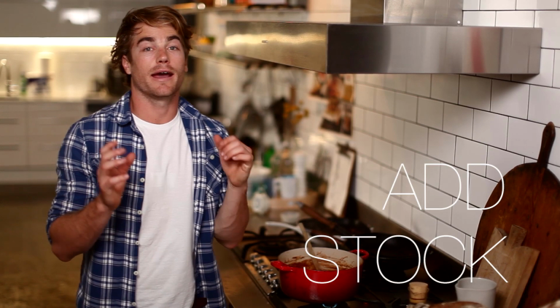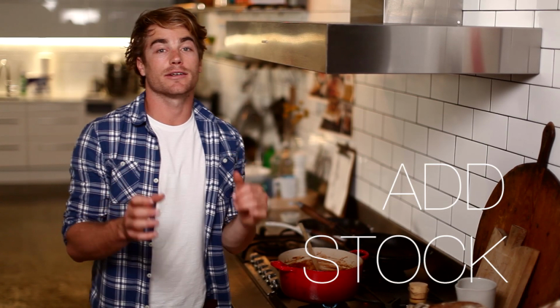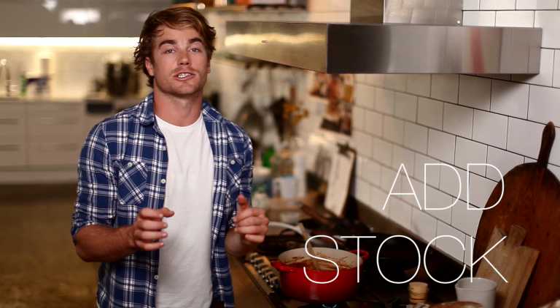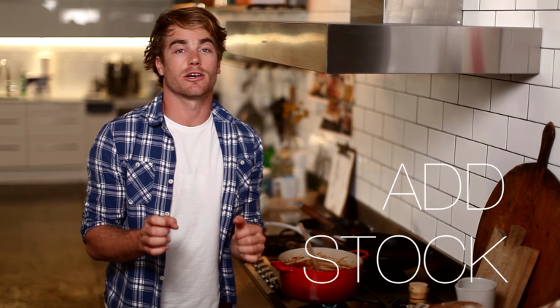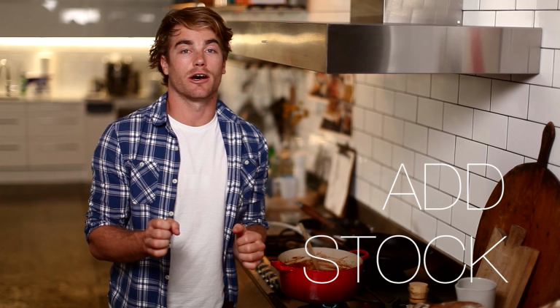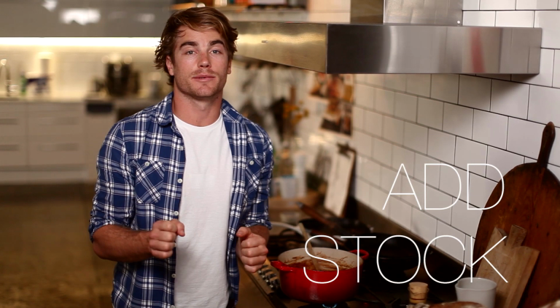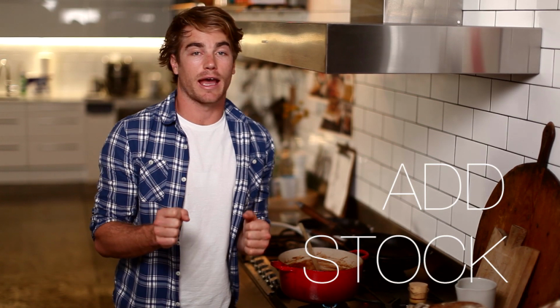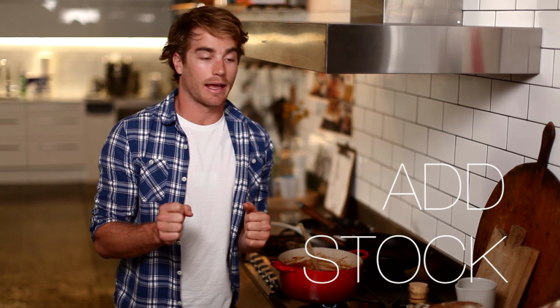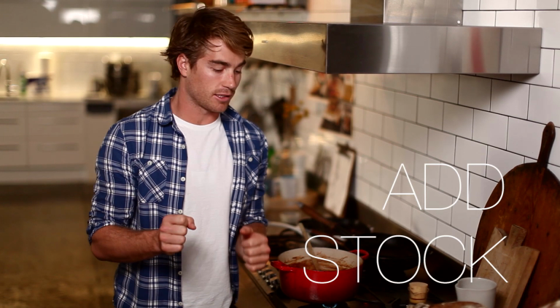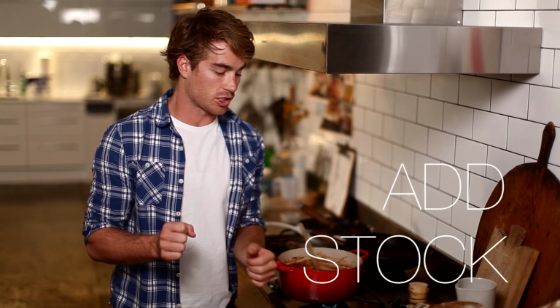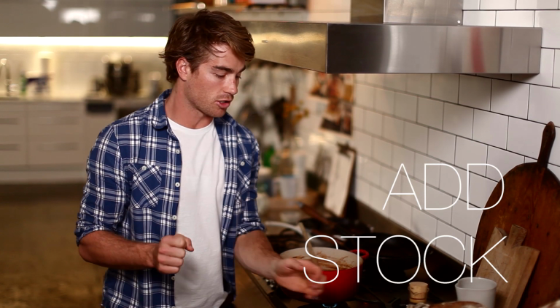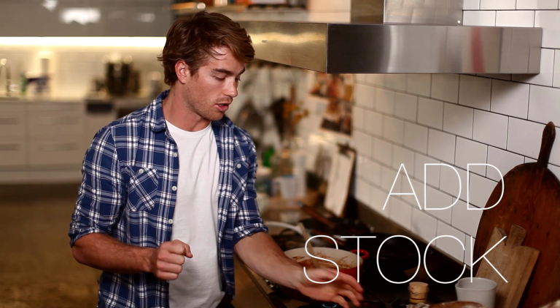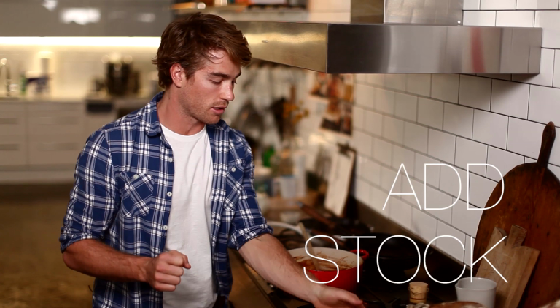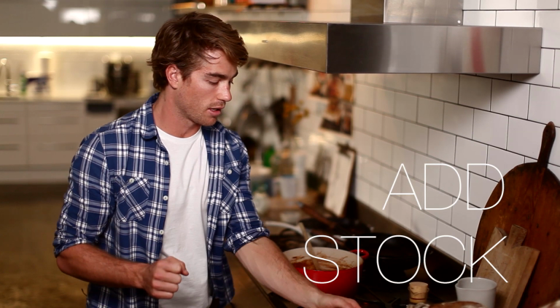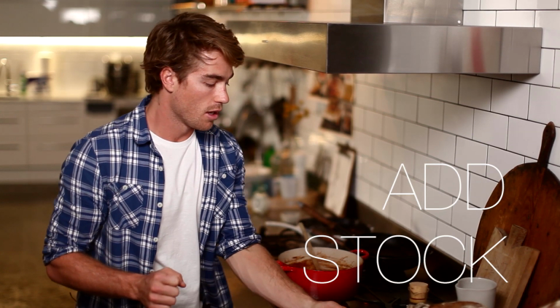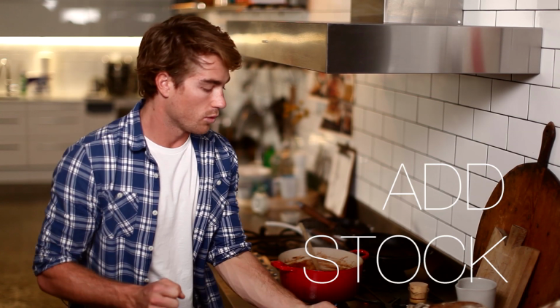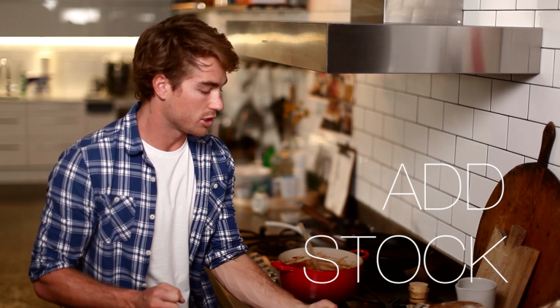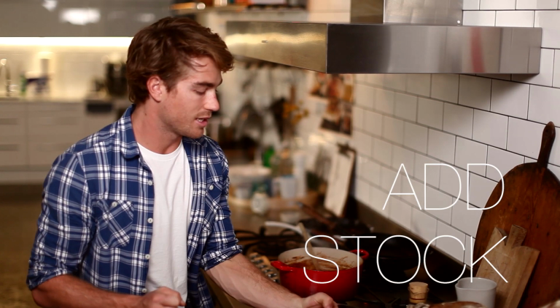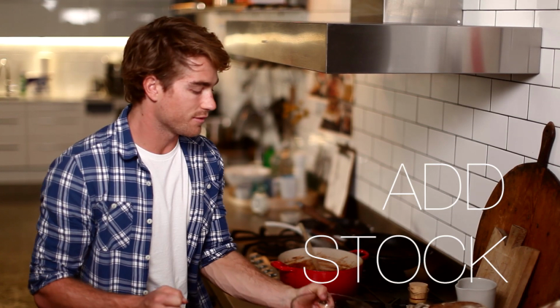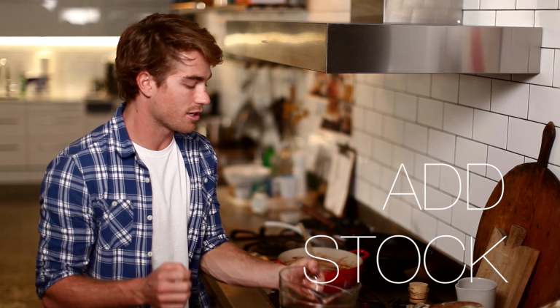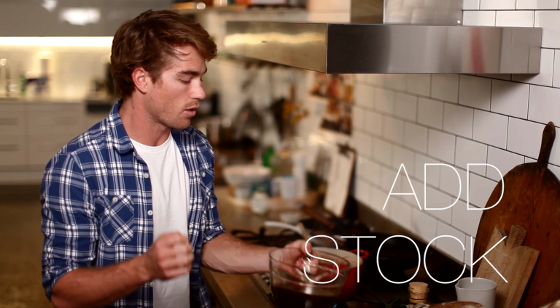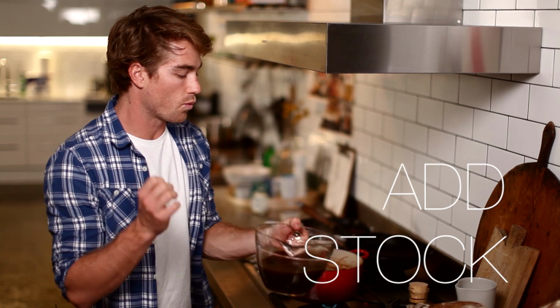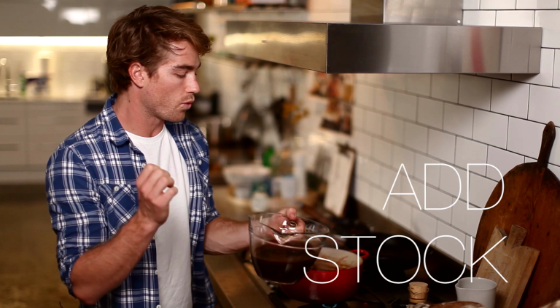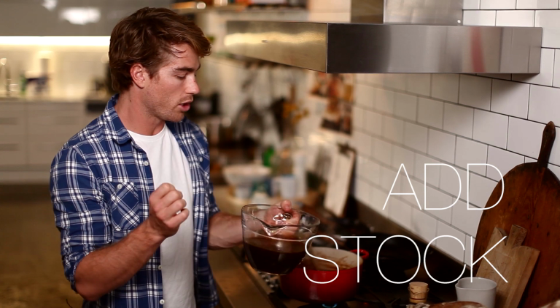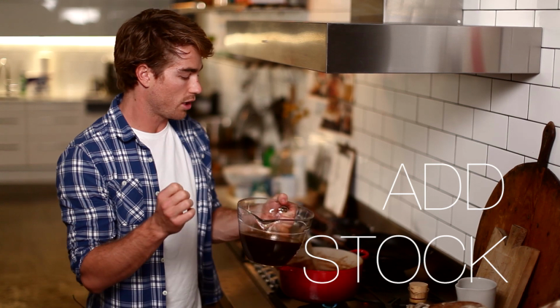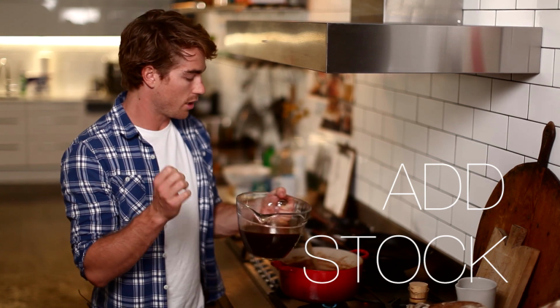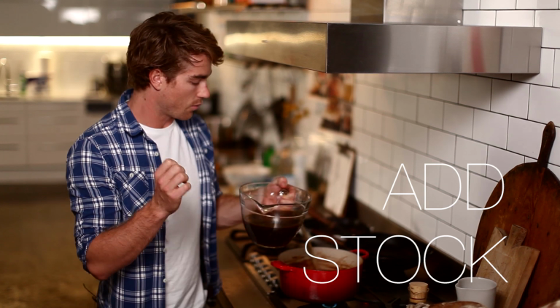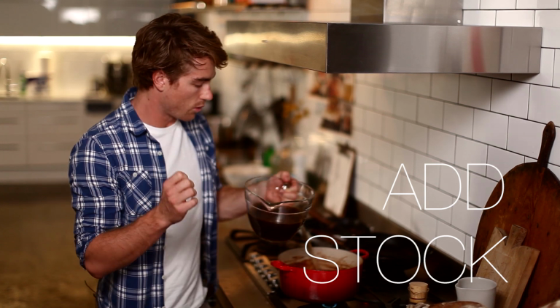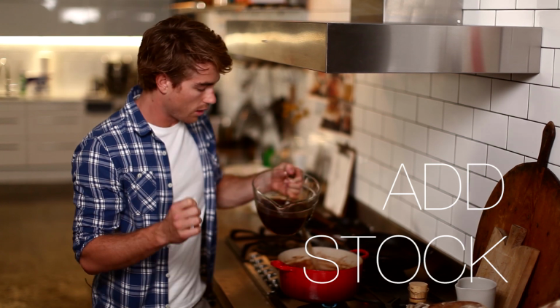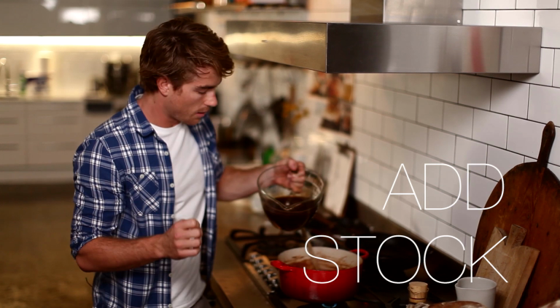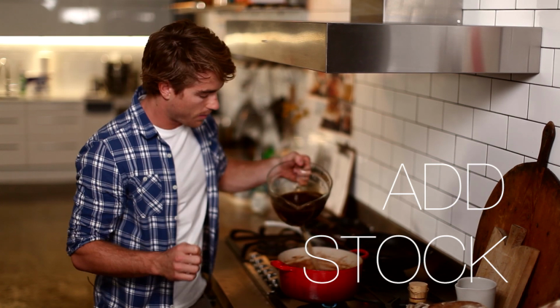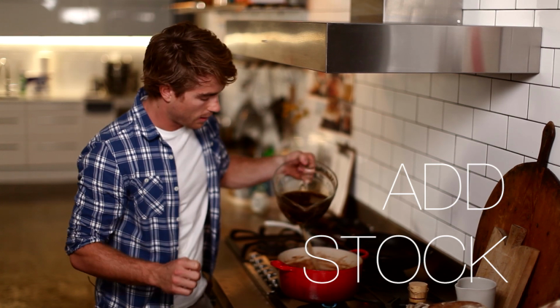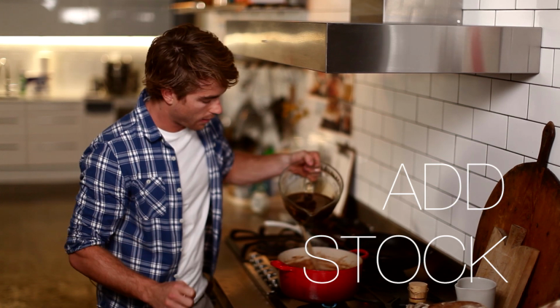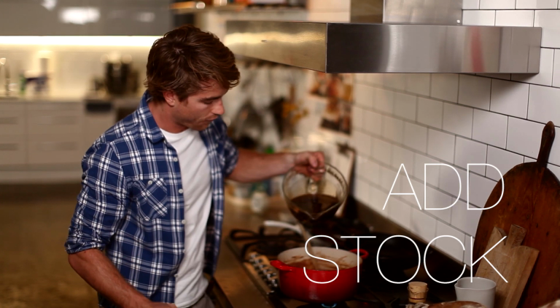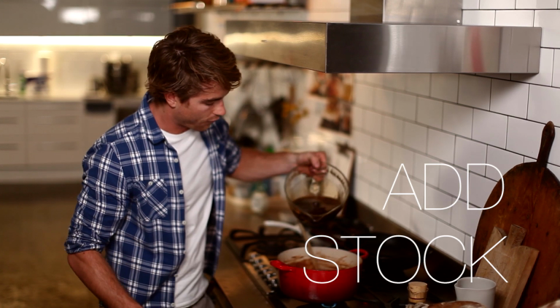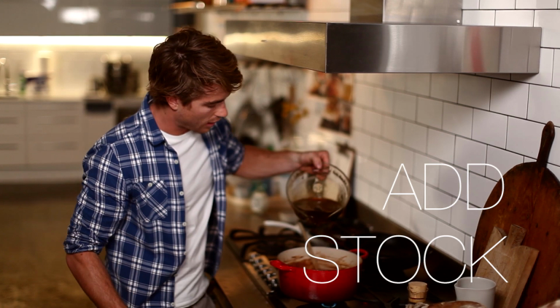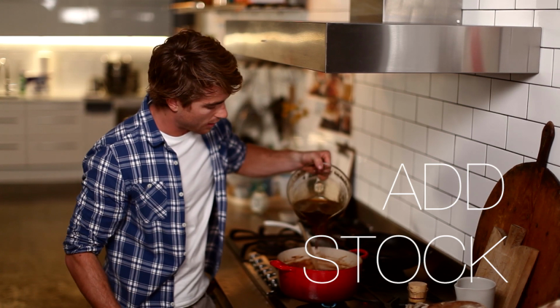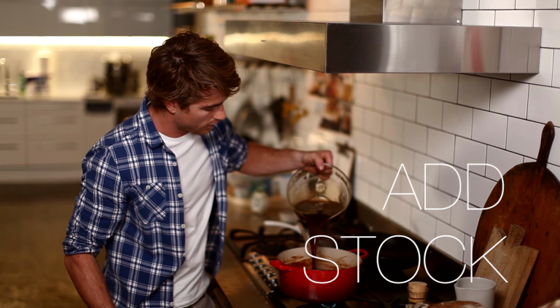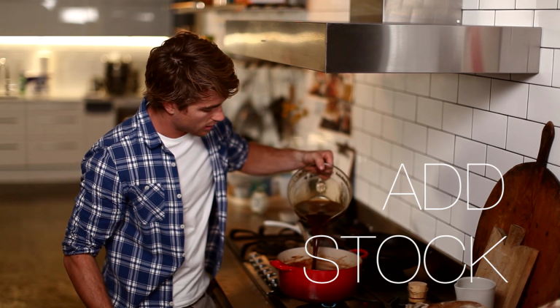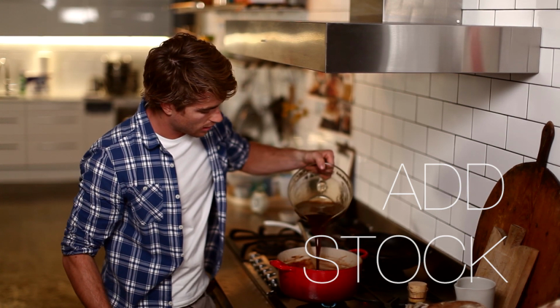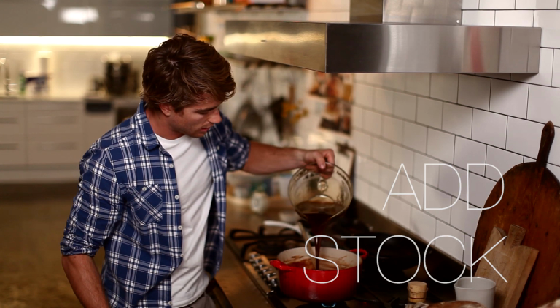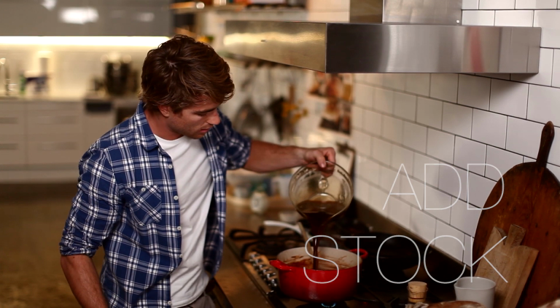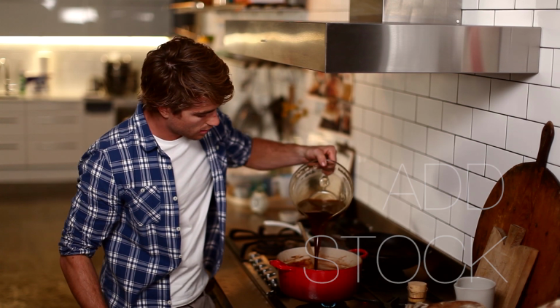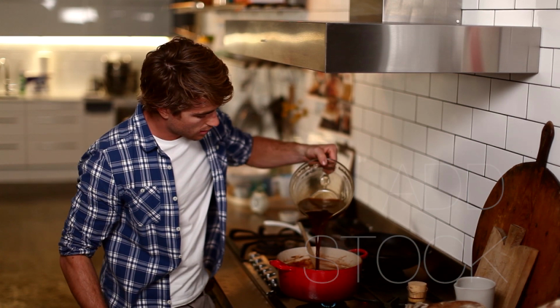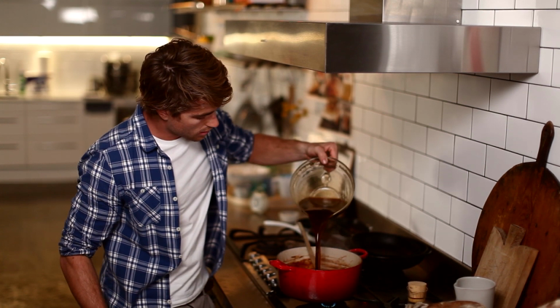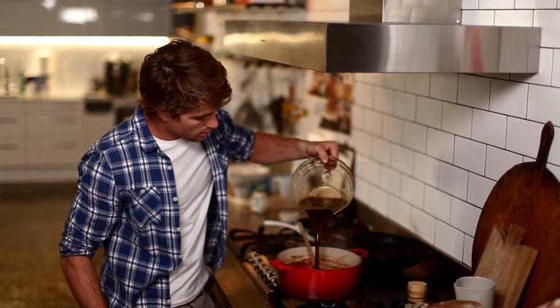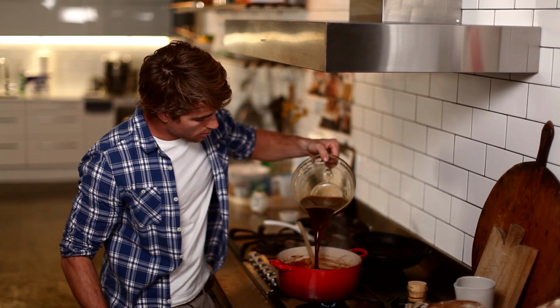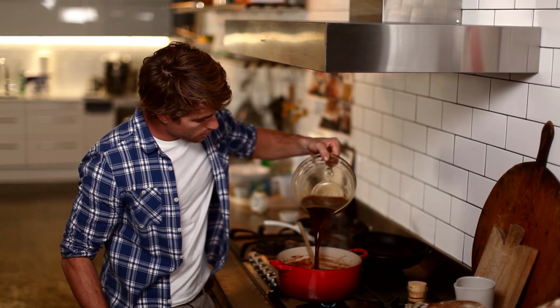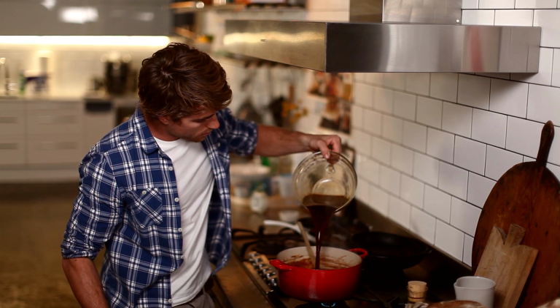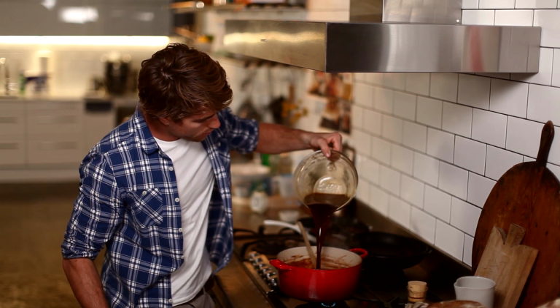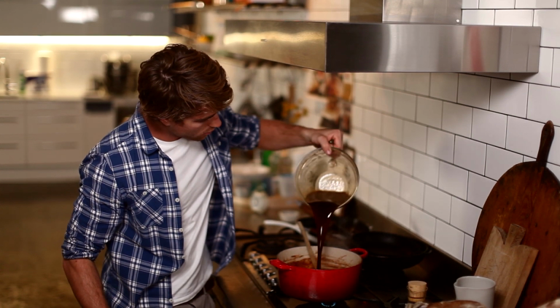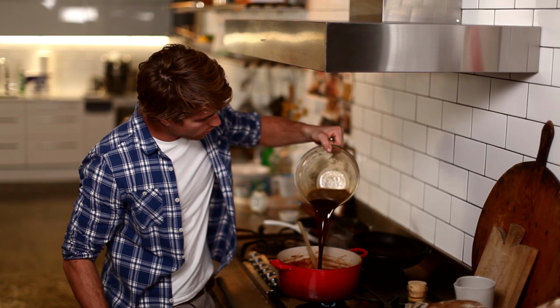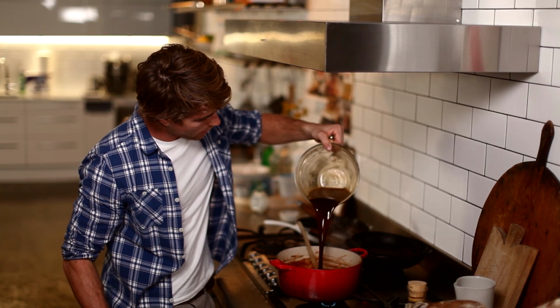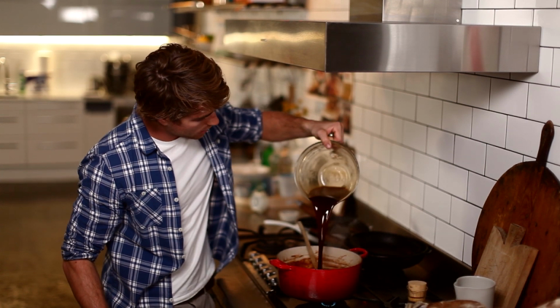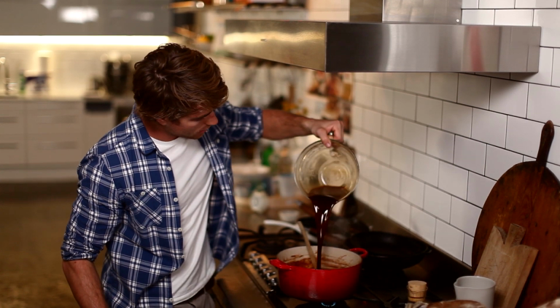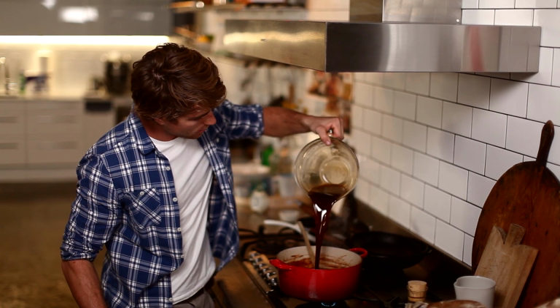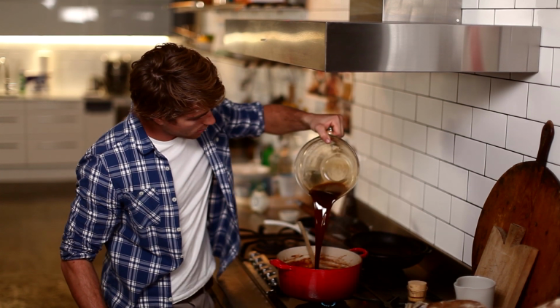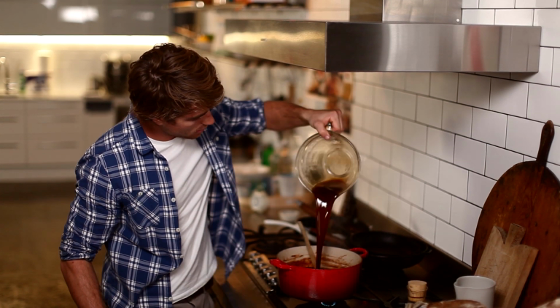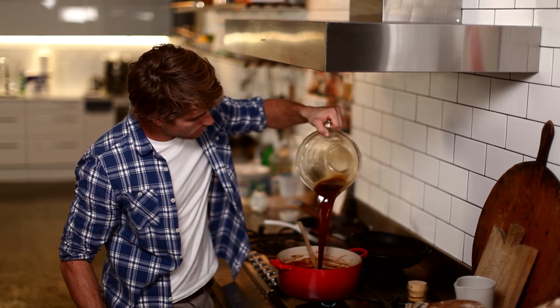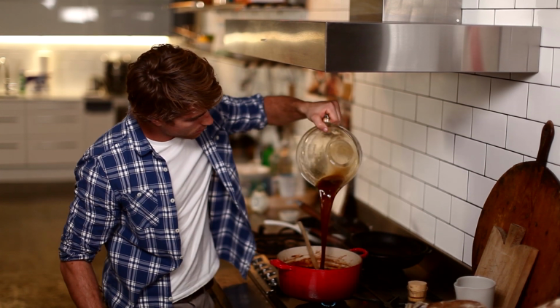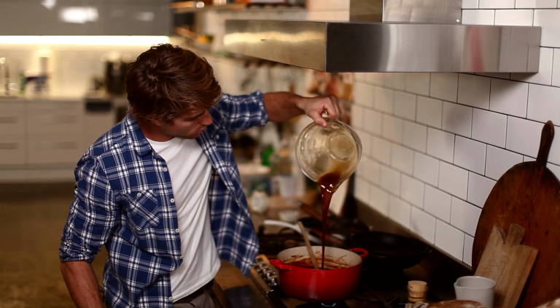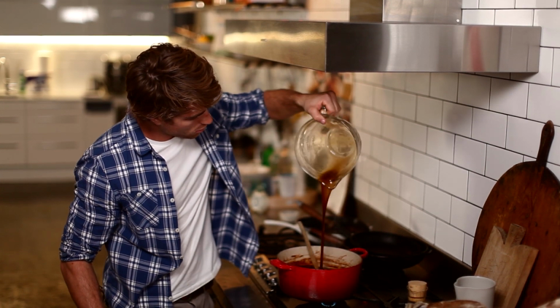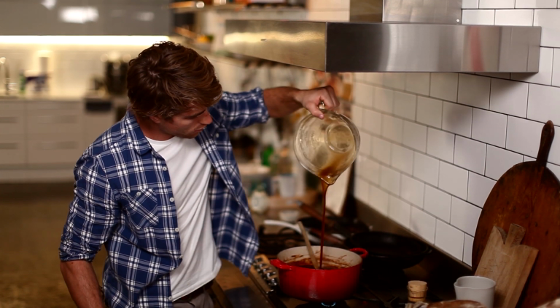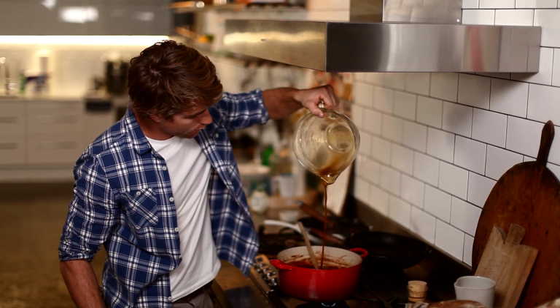Now it's time to add the stock, which gives it a really, really big flavour kick. Pour that in. Beautiful.